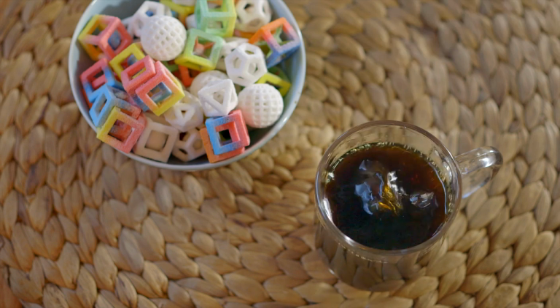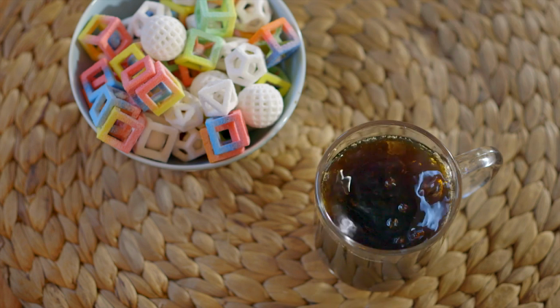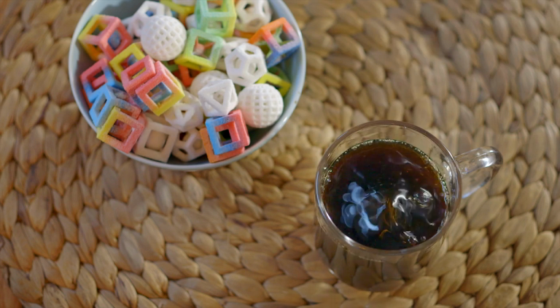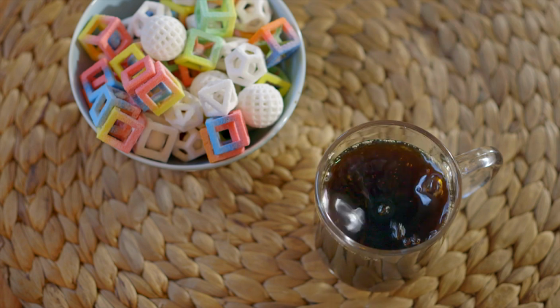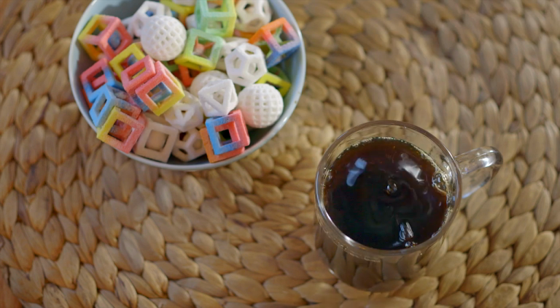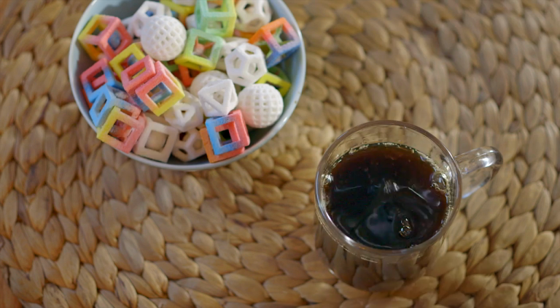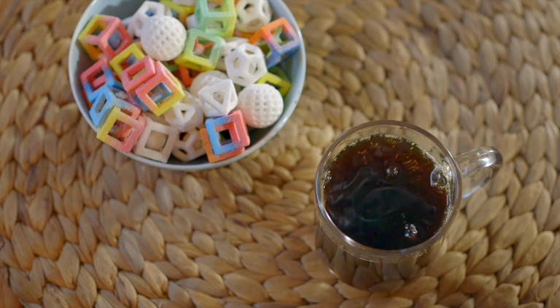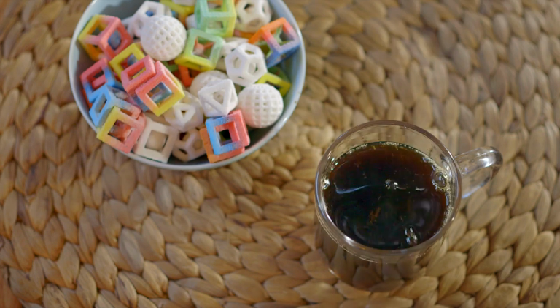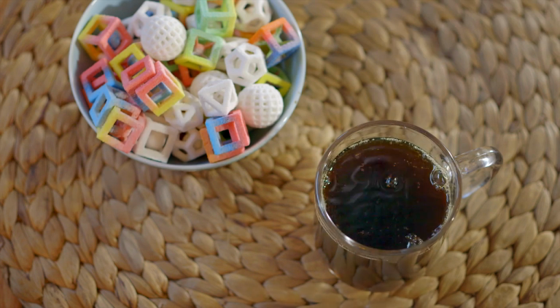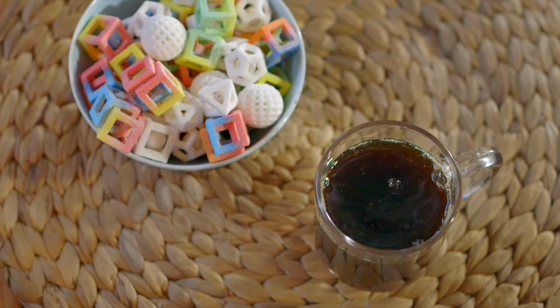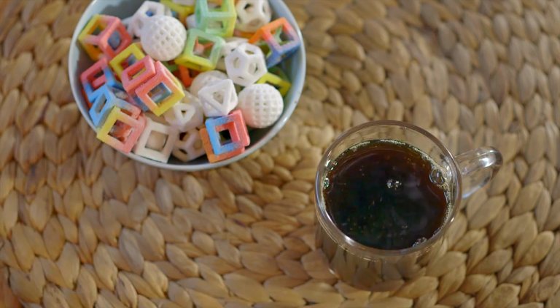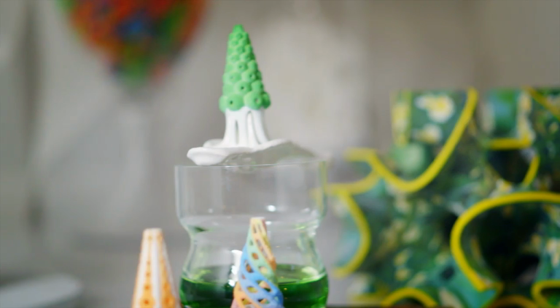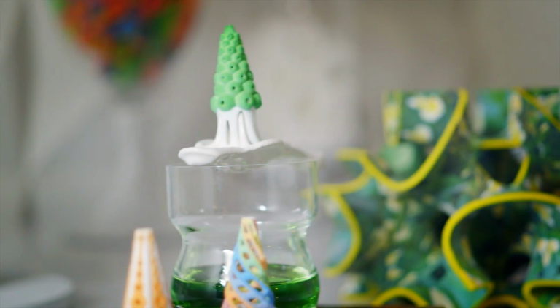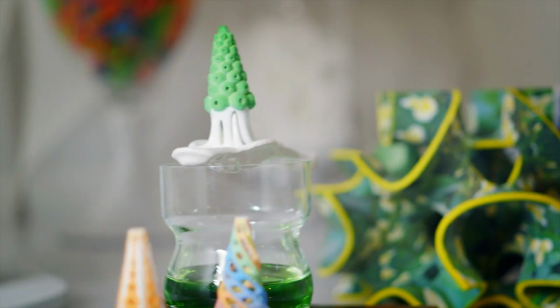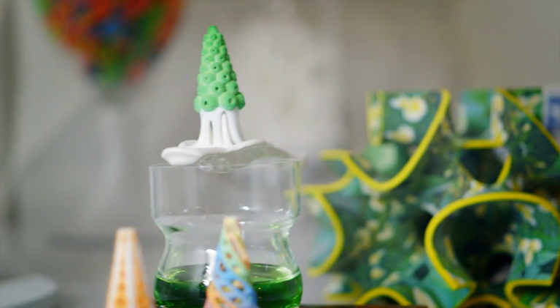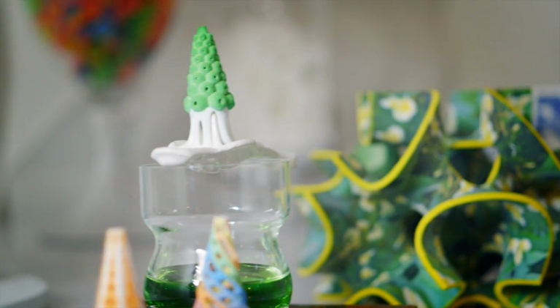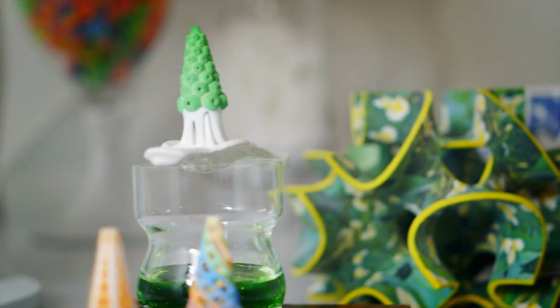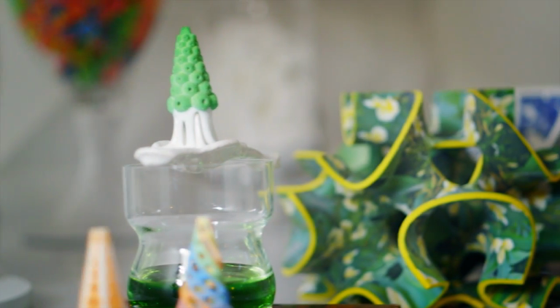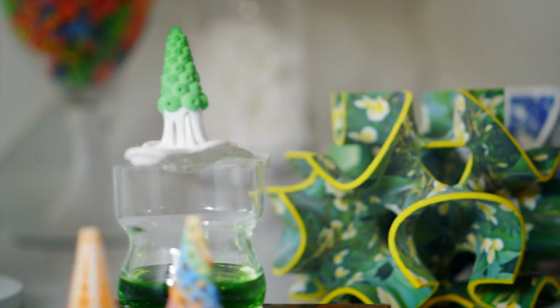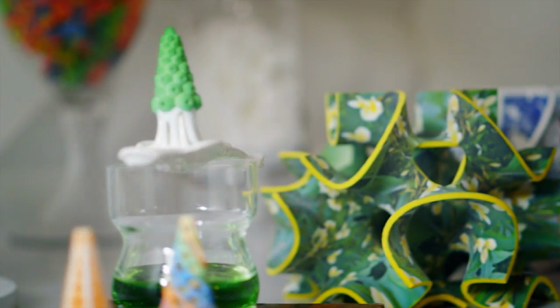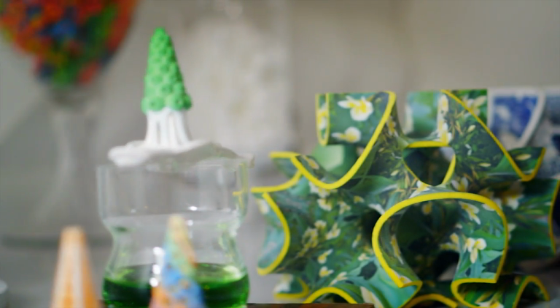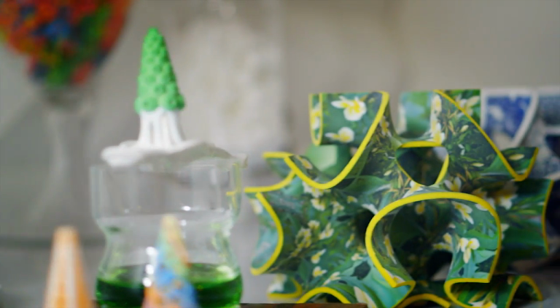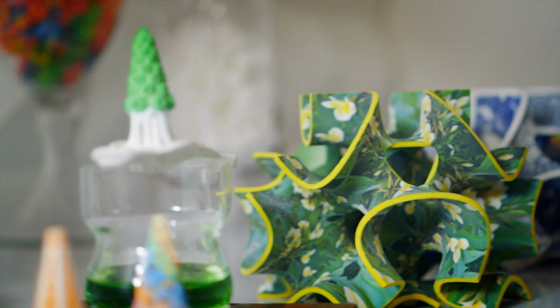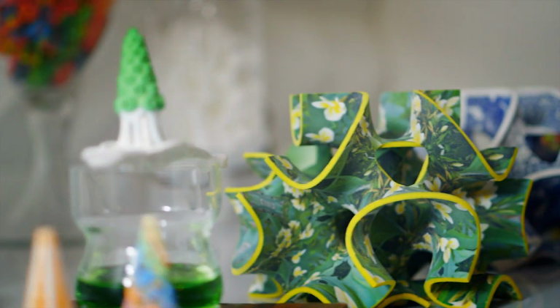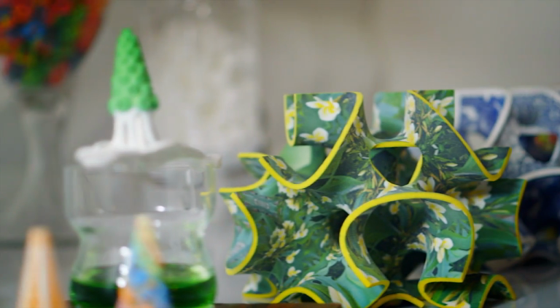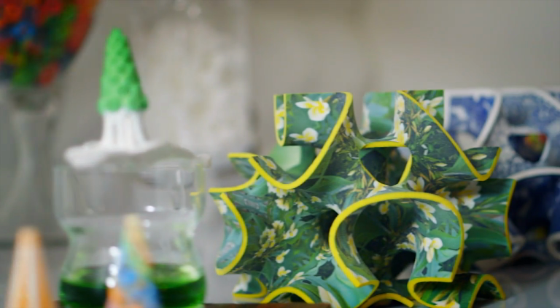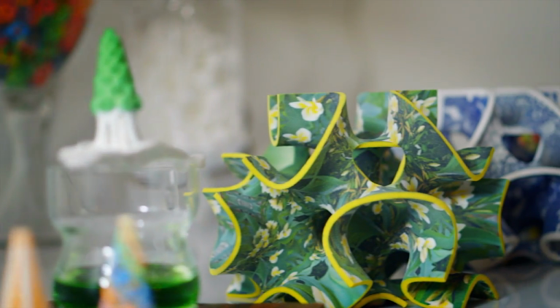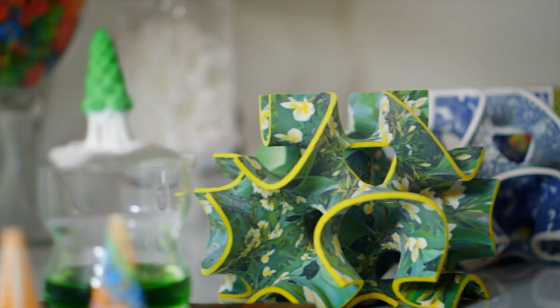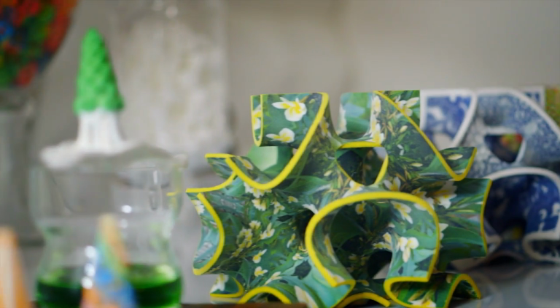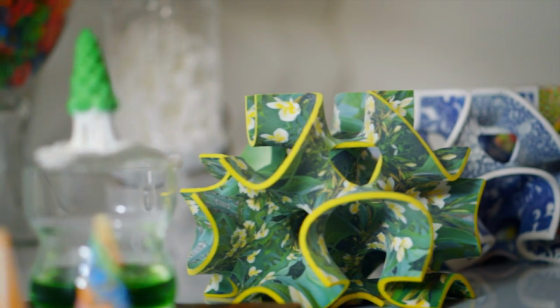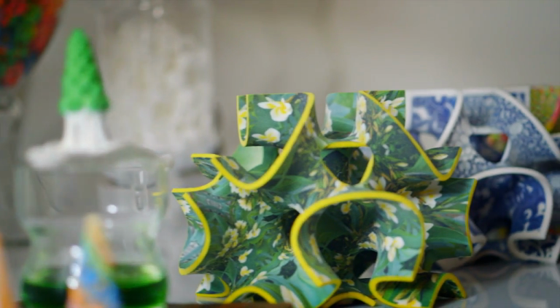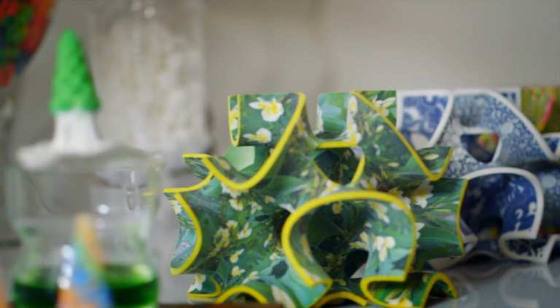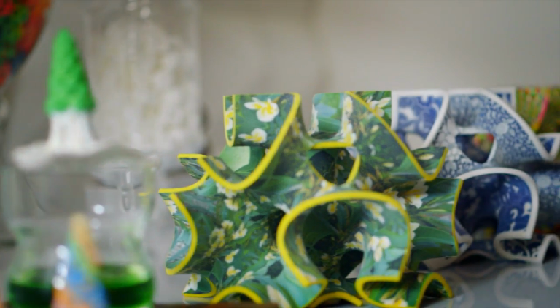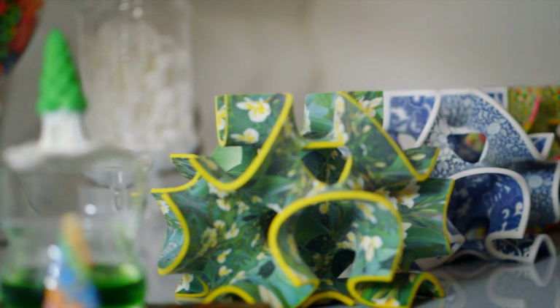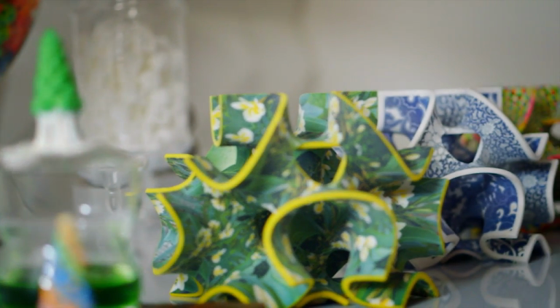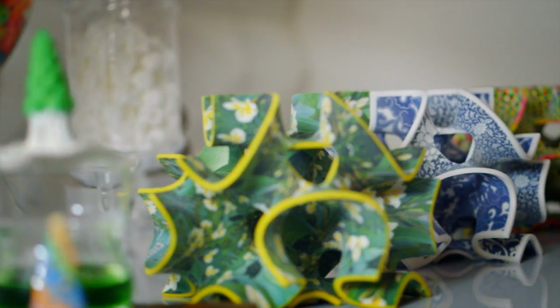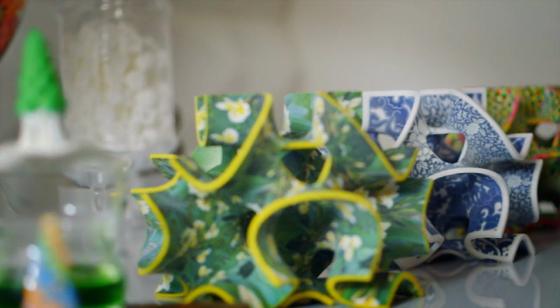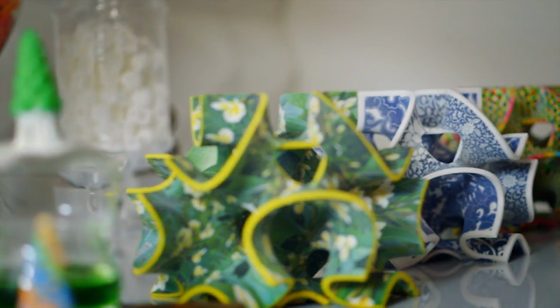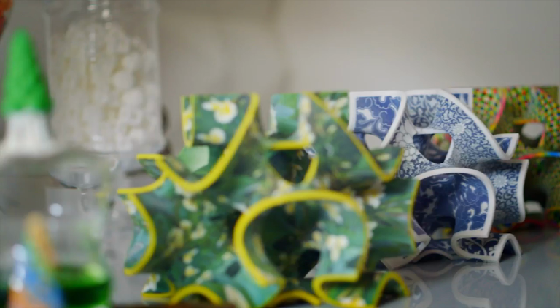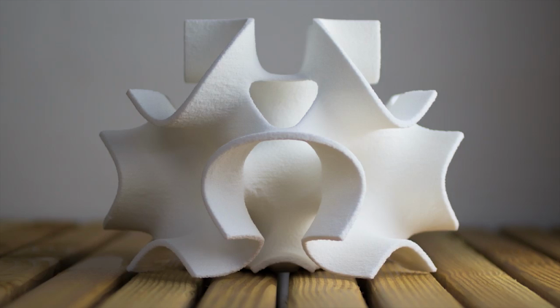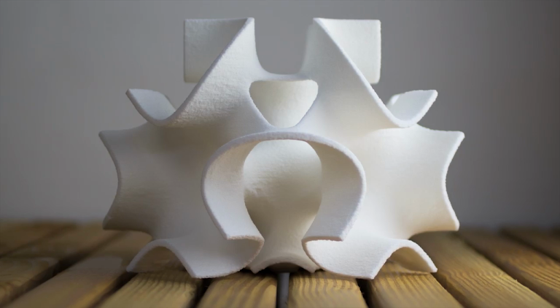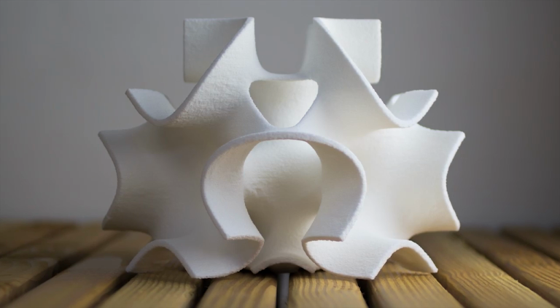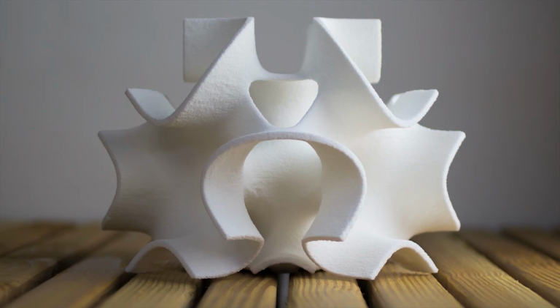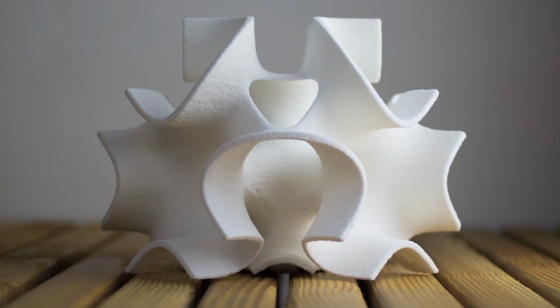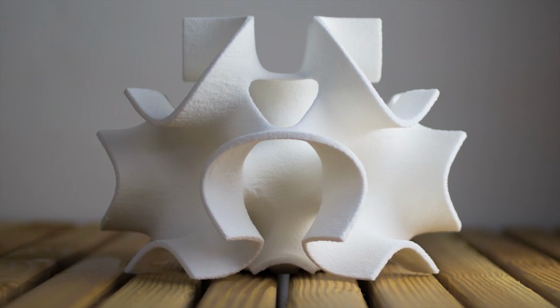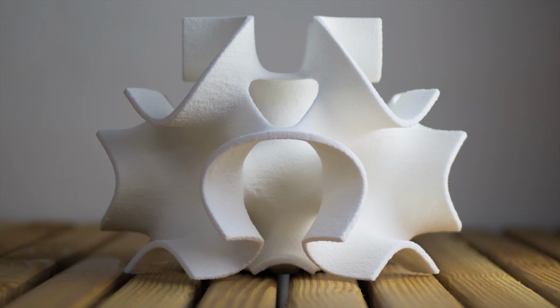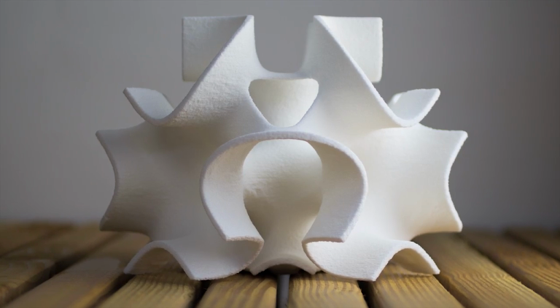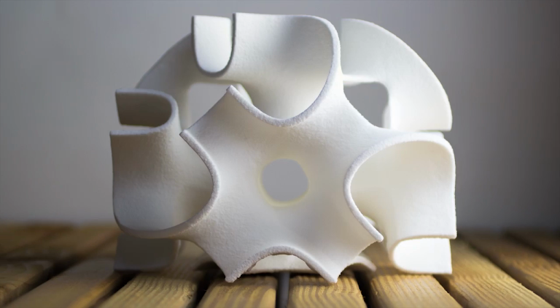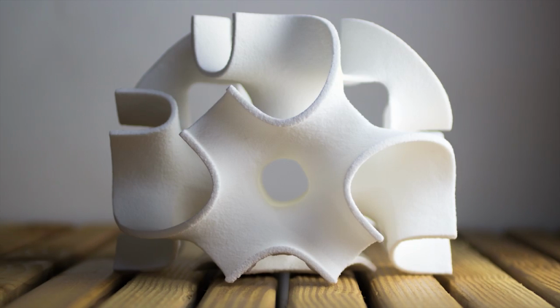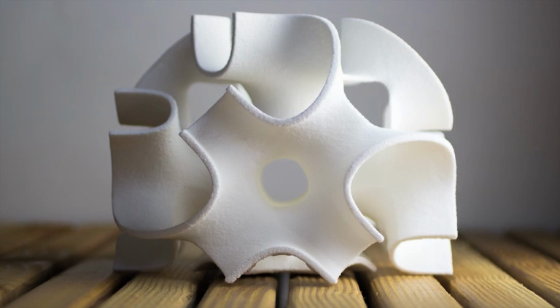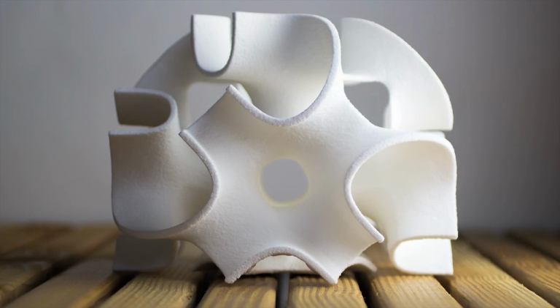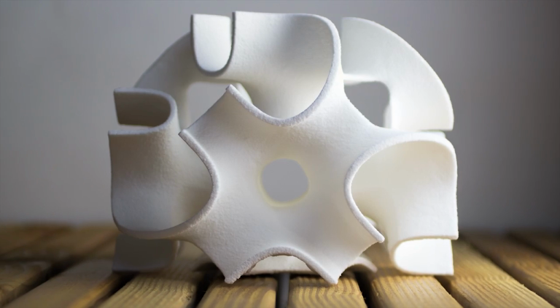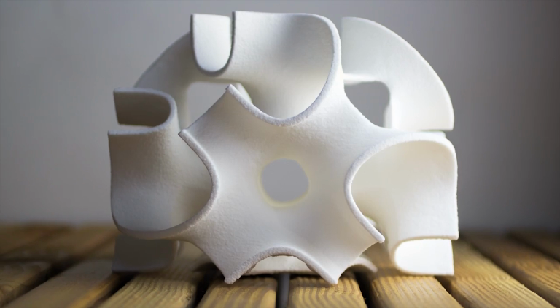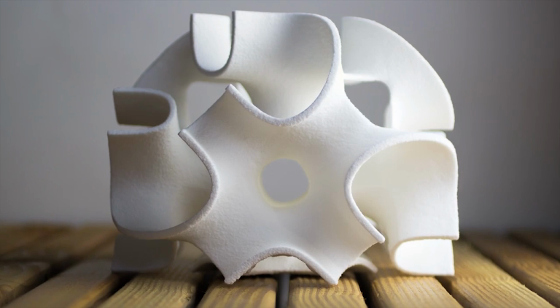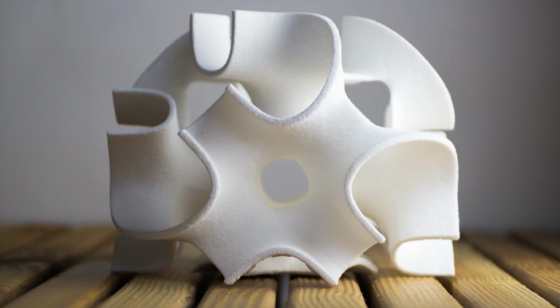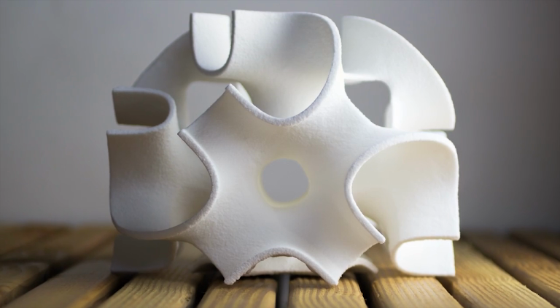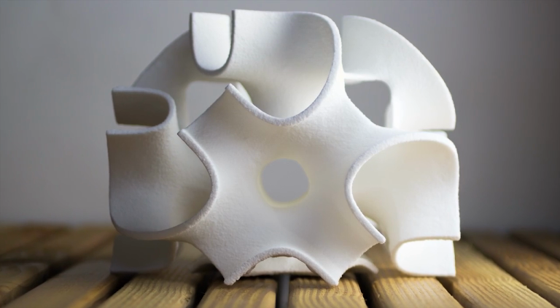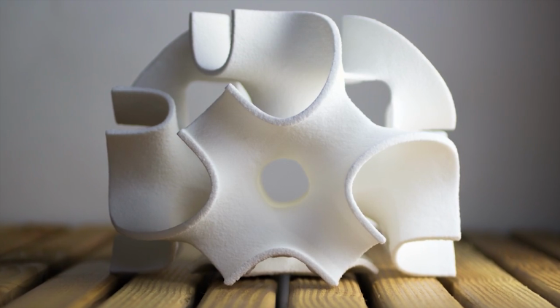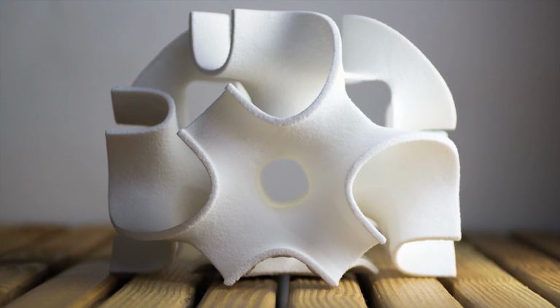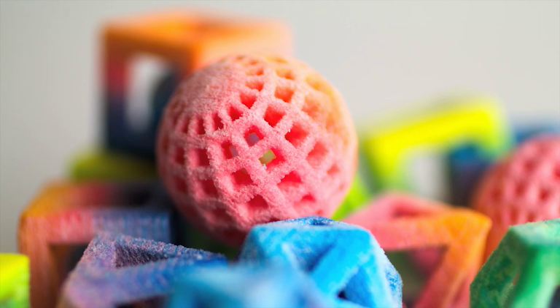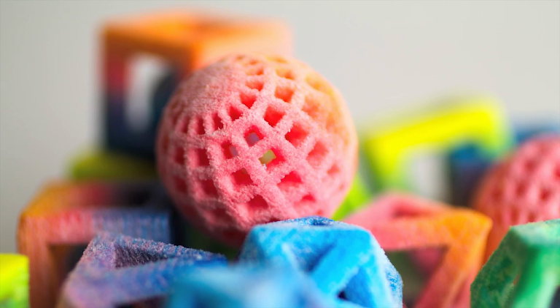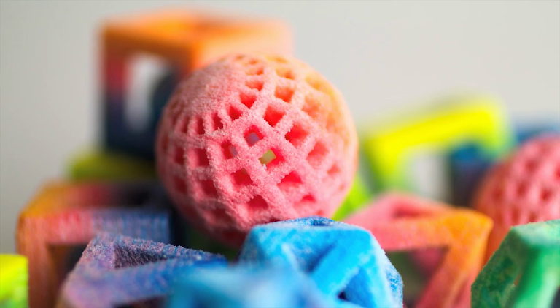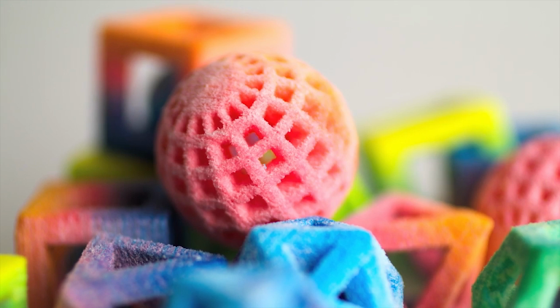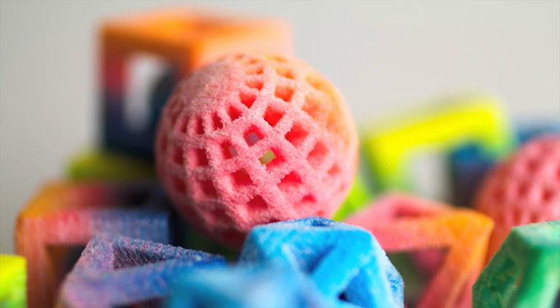Welcome to The Sugar Lab. The Sugar Lab is 3D Systems' digital bakery that uses 3D printing technology to print with sugar.